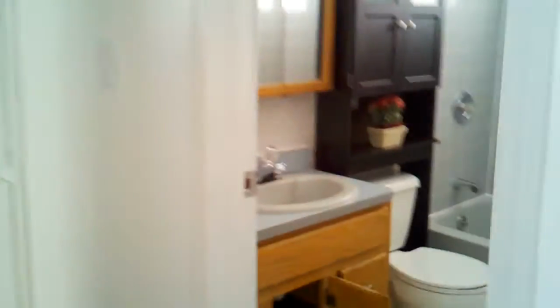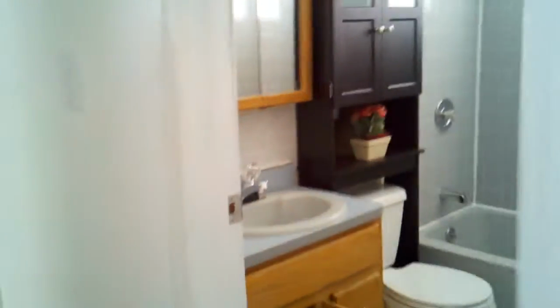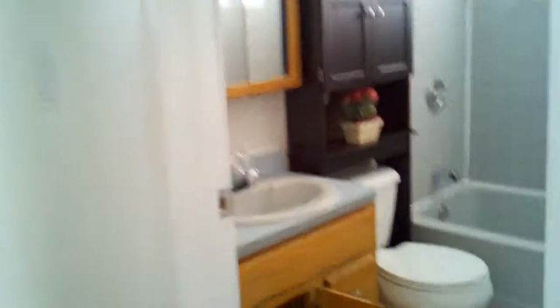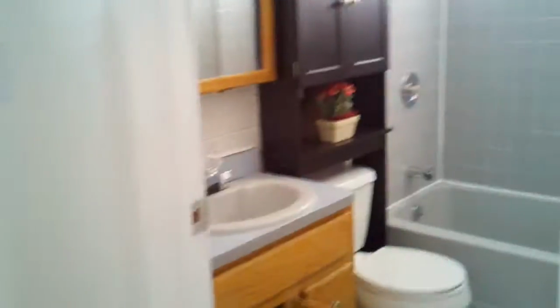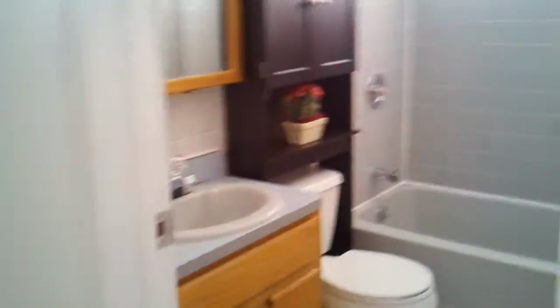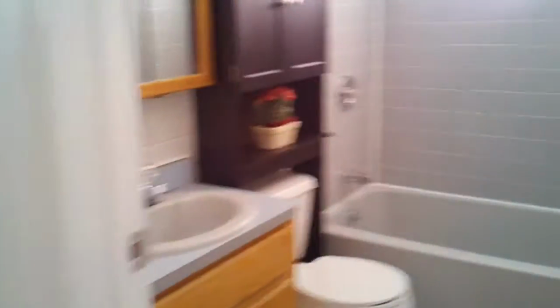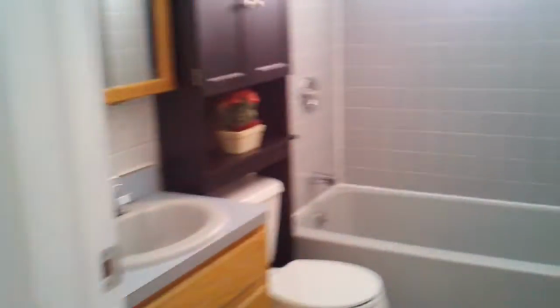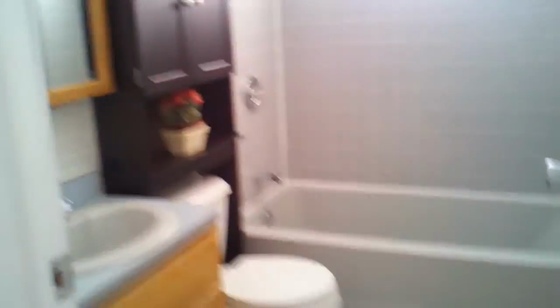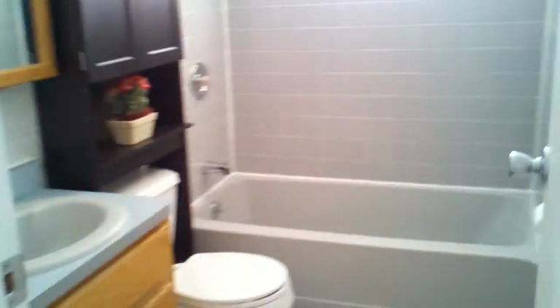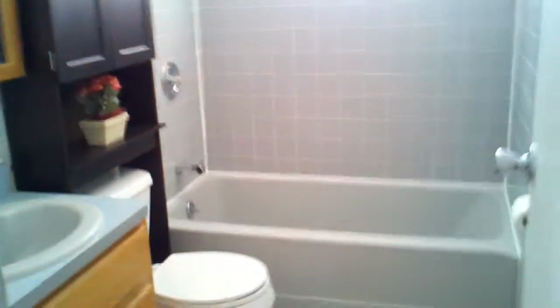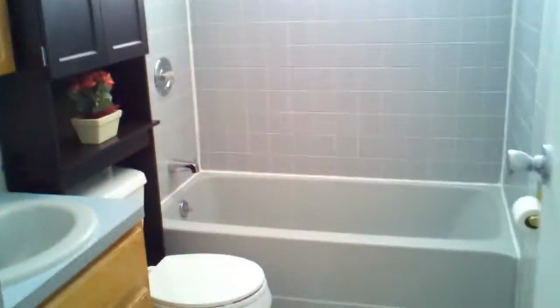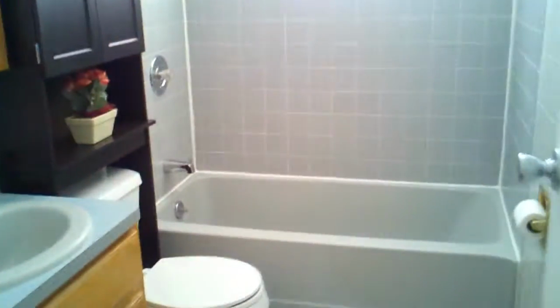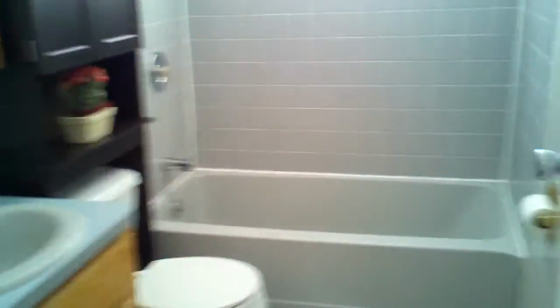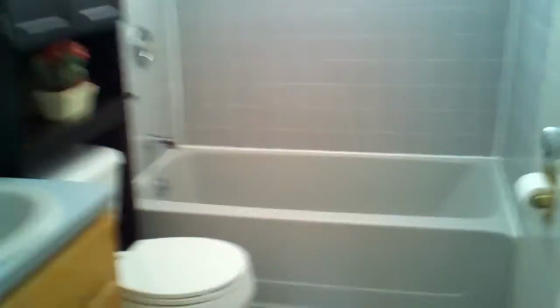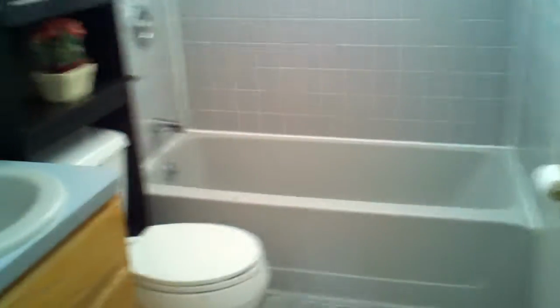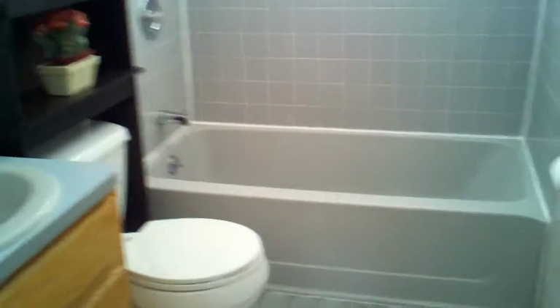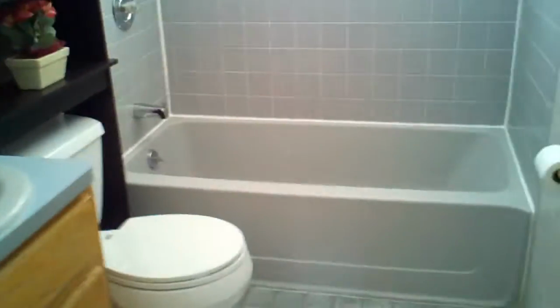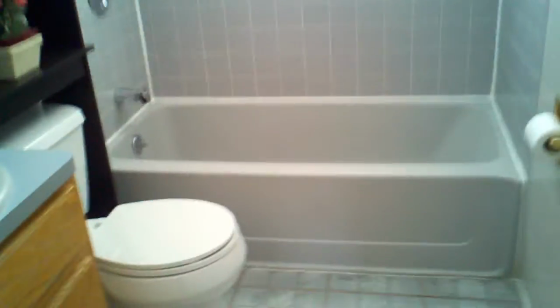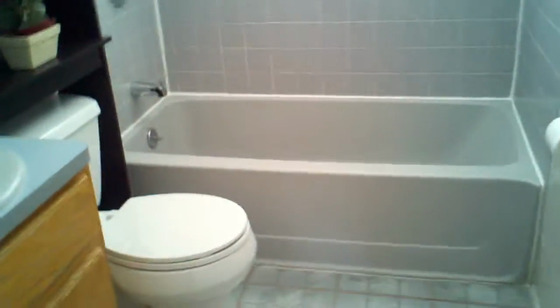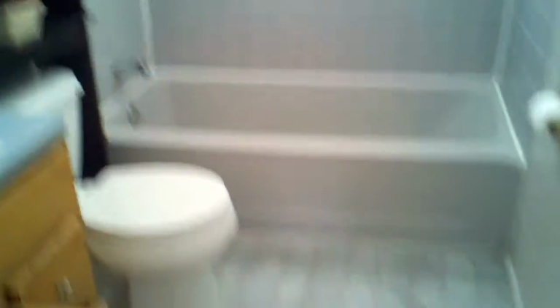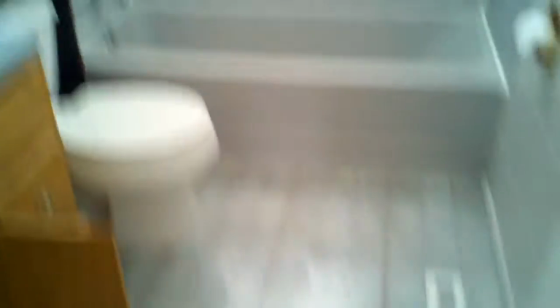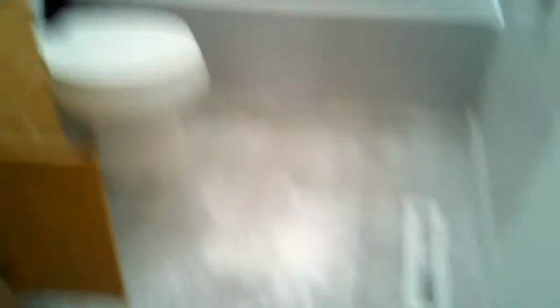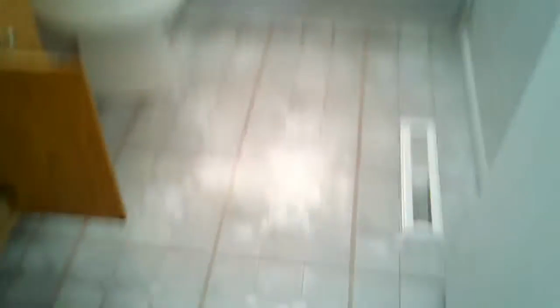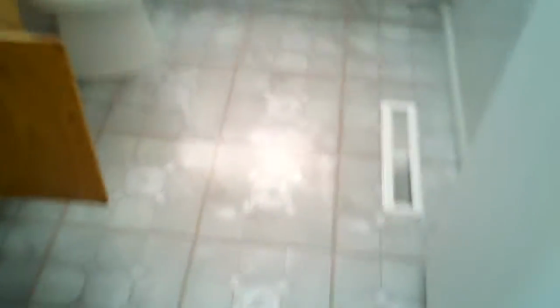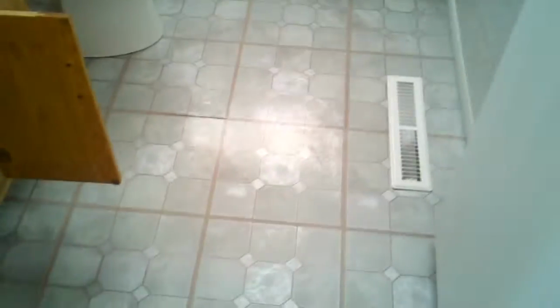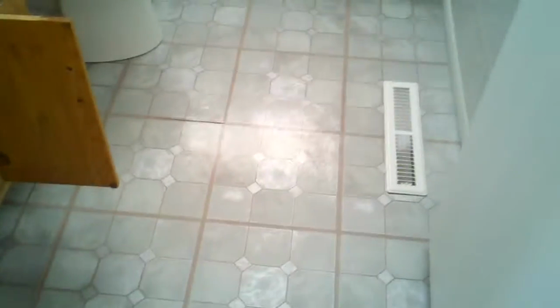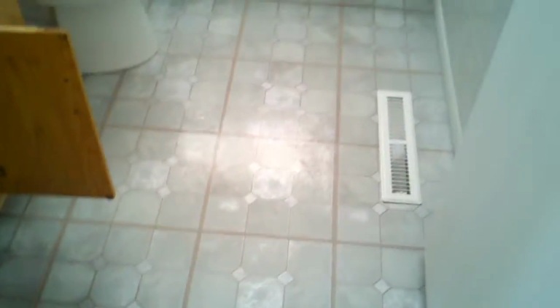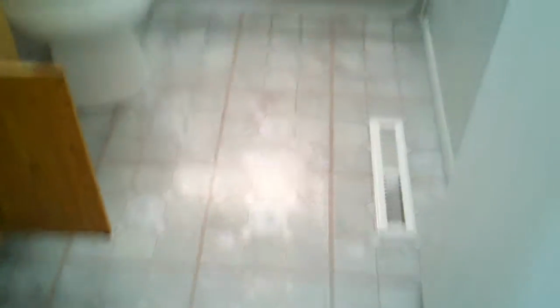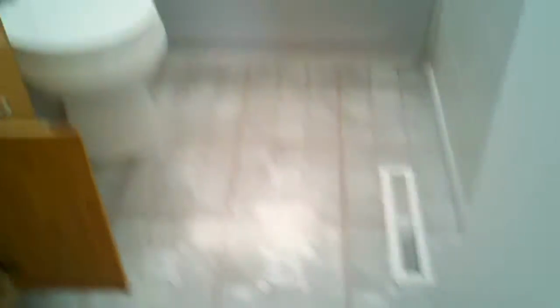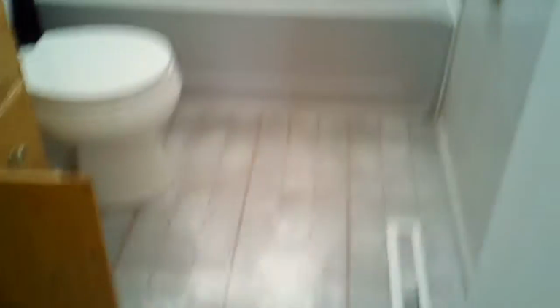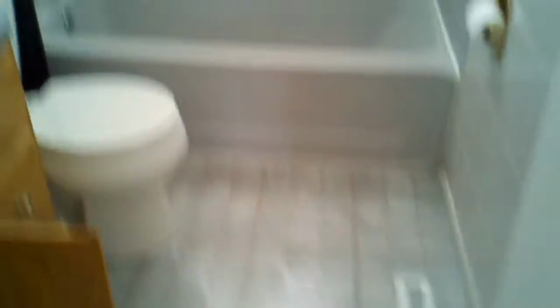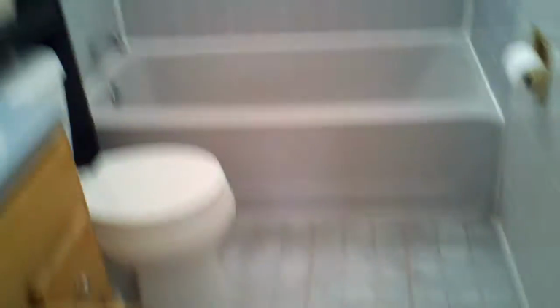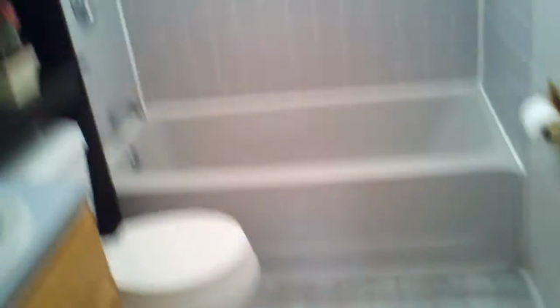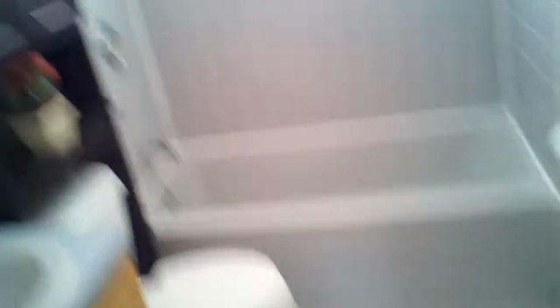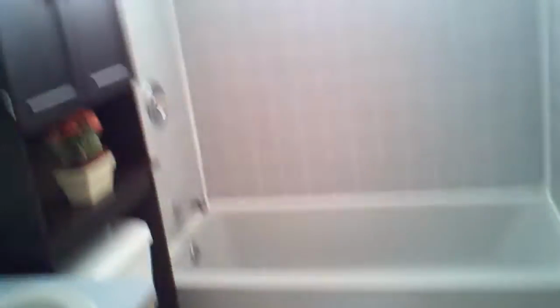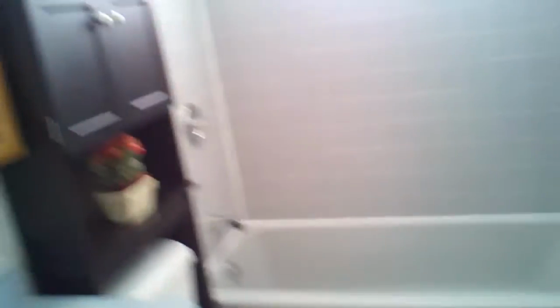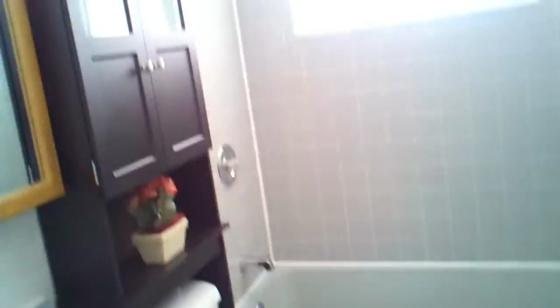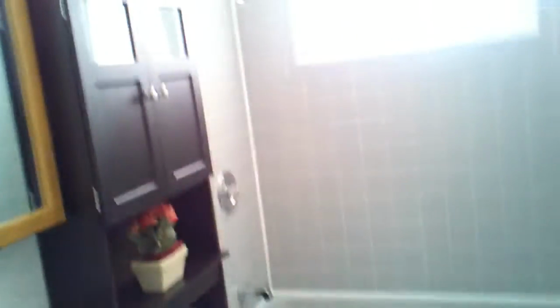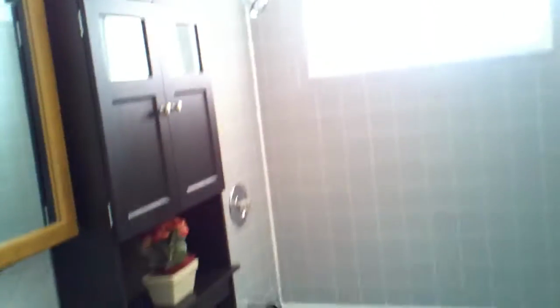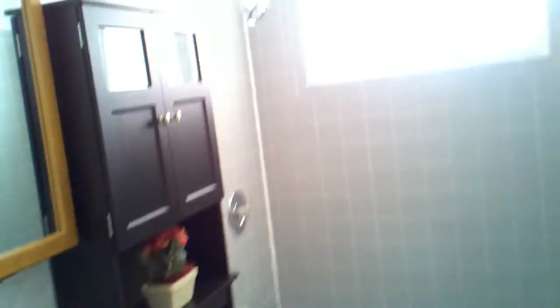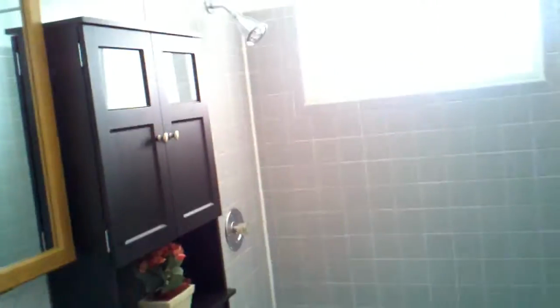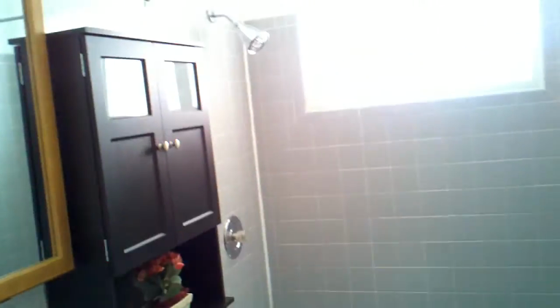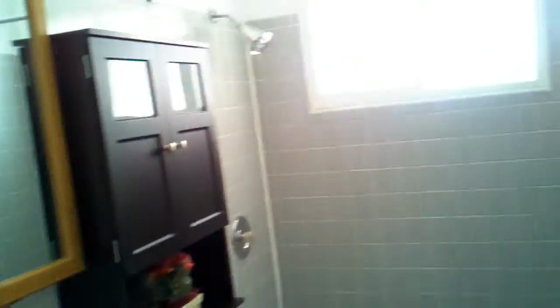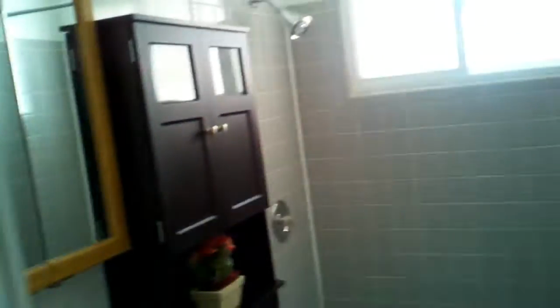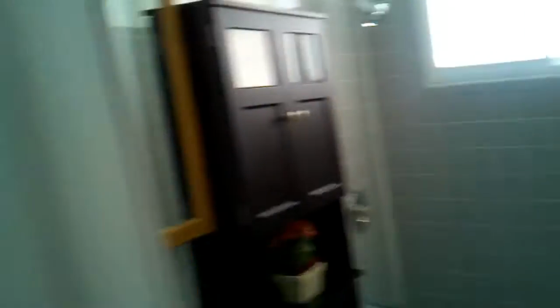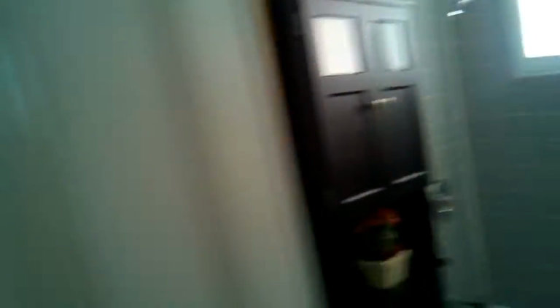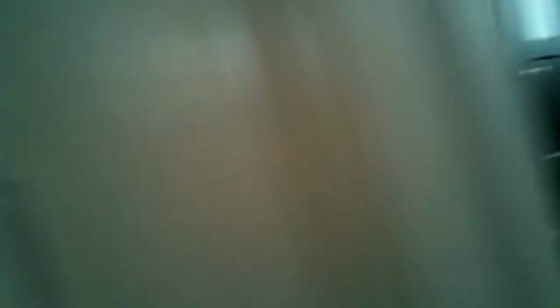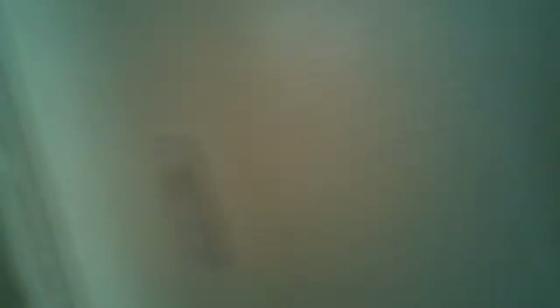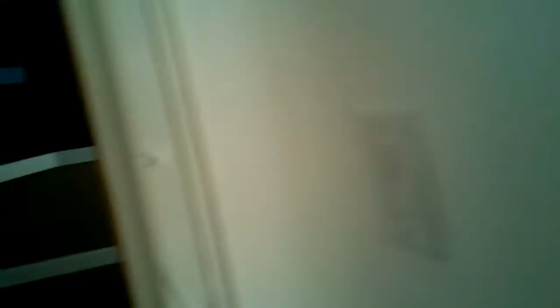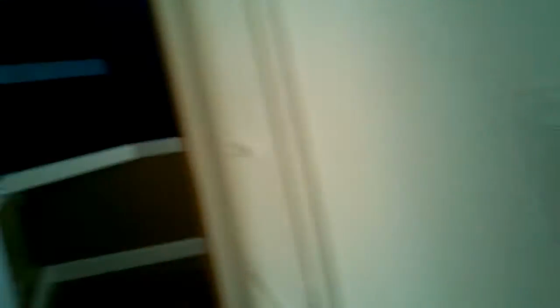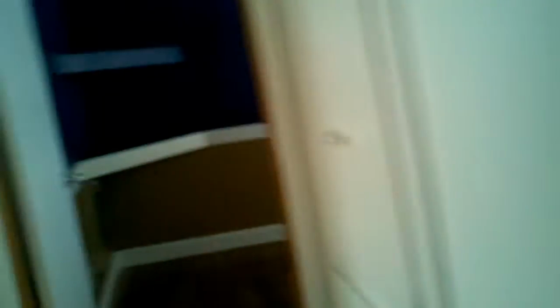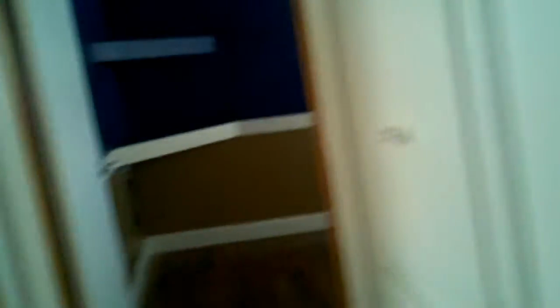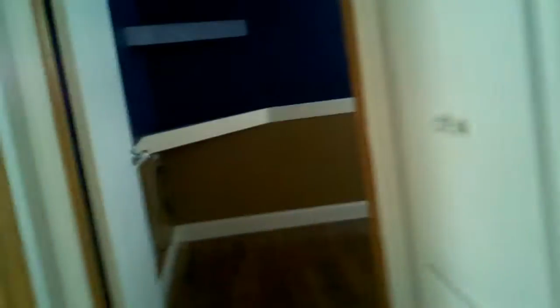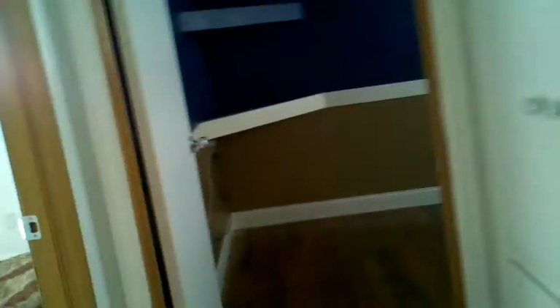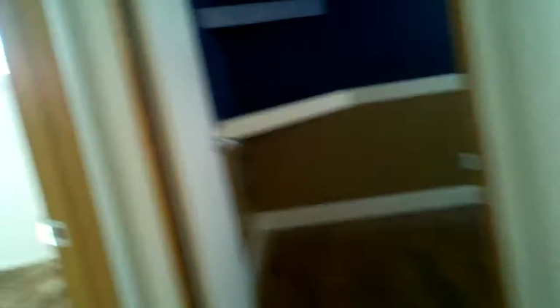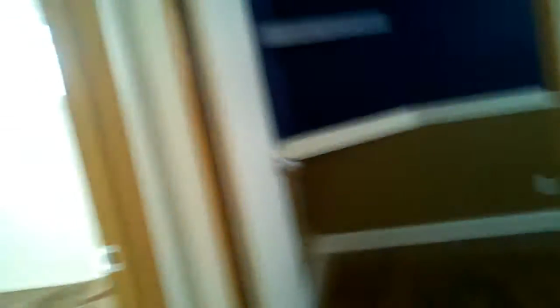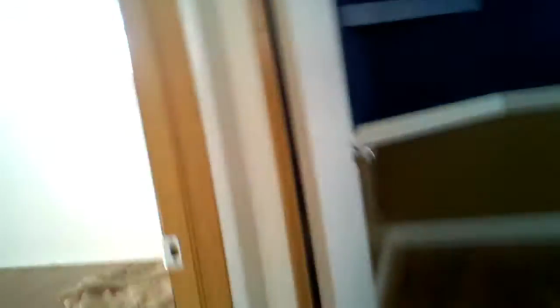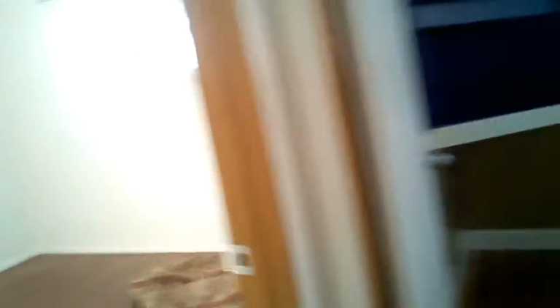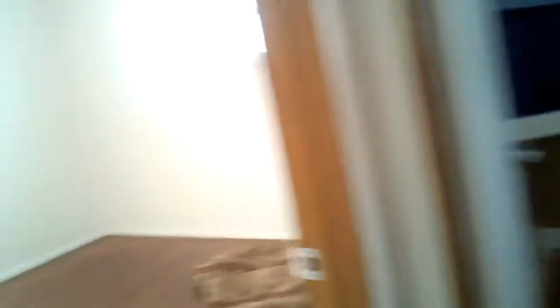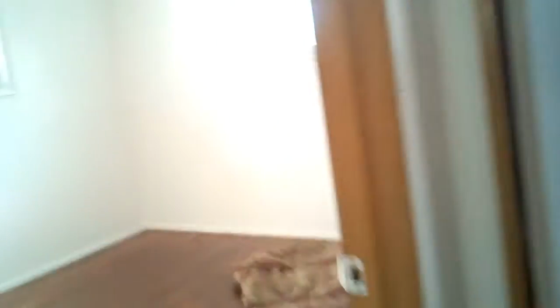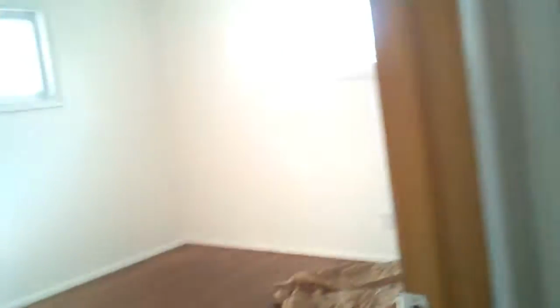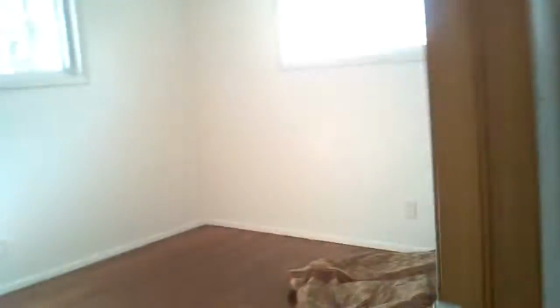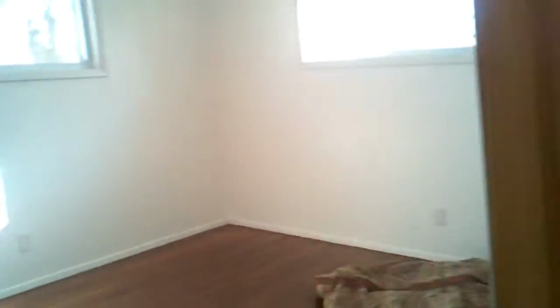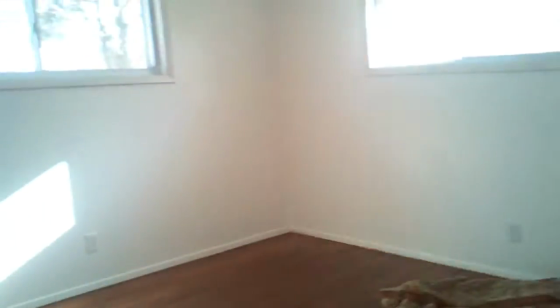Nice bathroom that's been remodeled. Very, very nice — this is the nicest one I've seen yet.